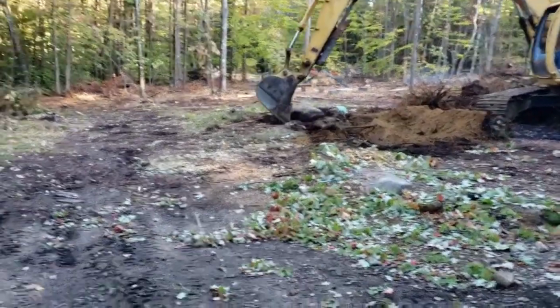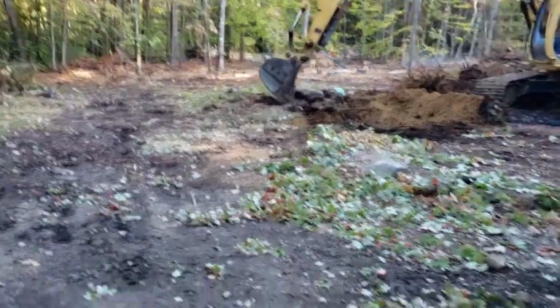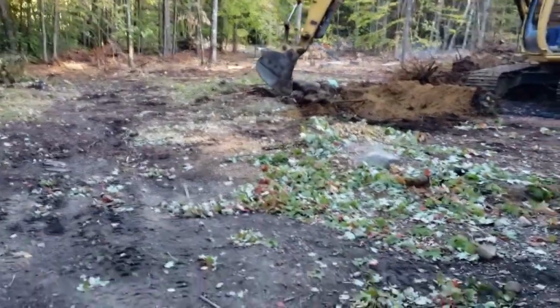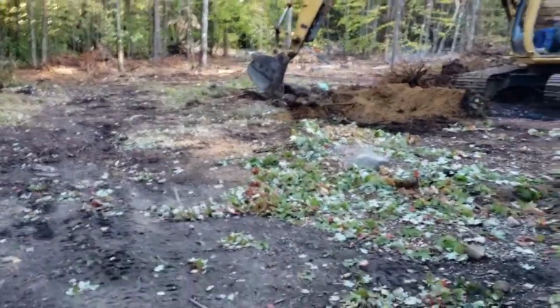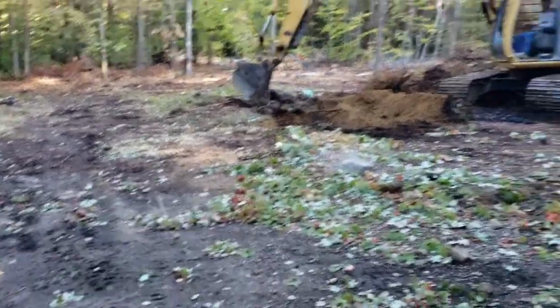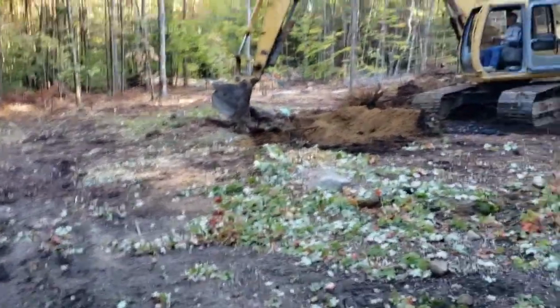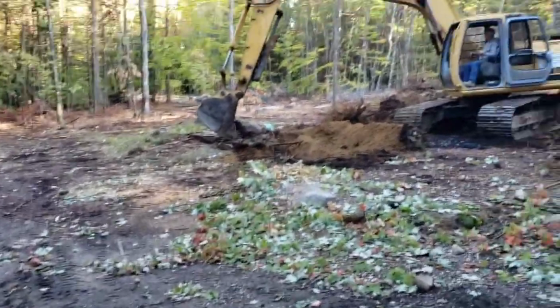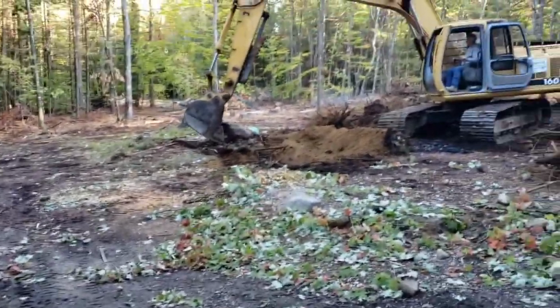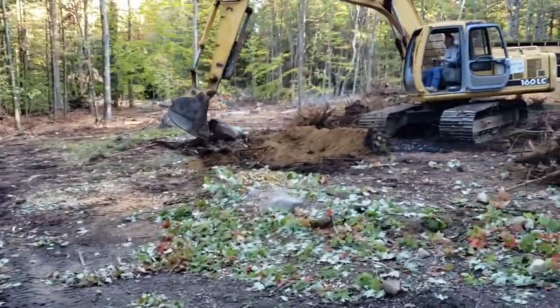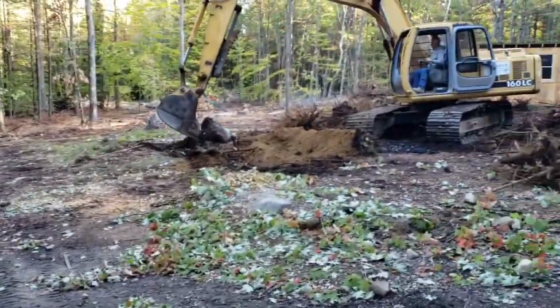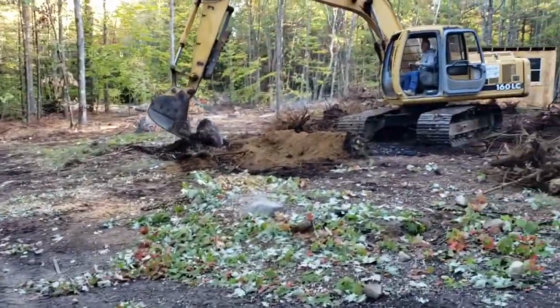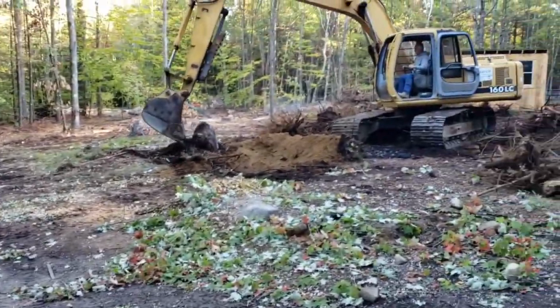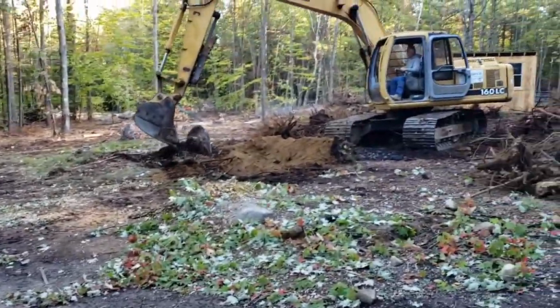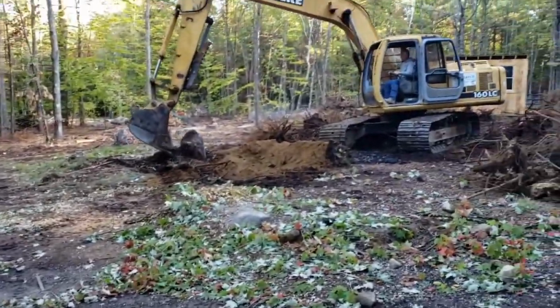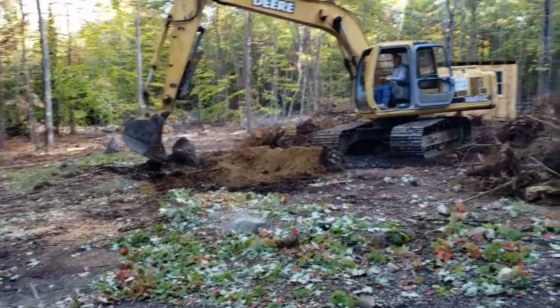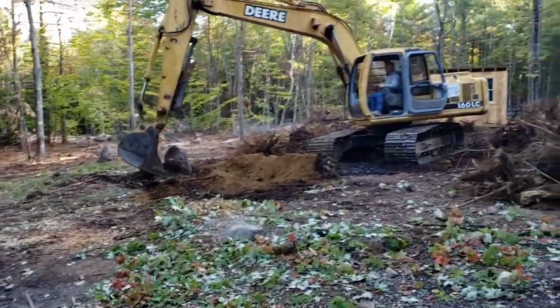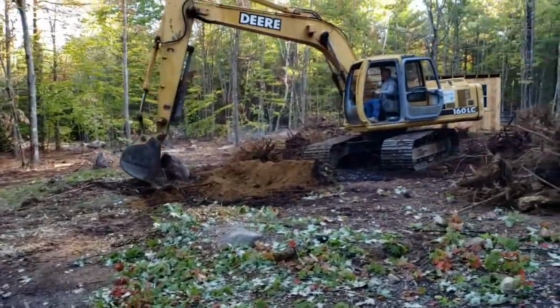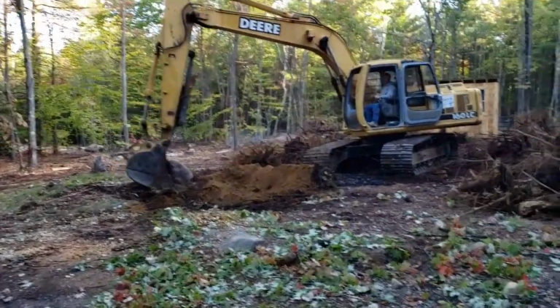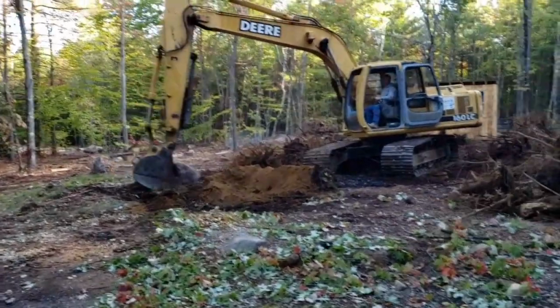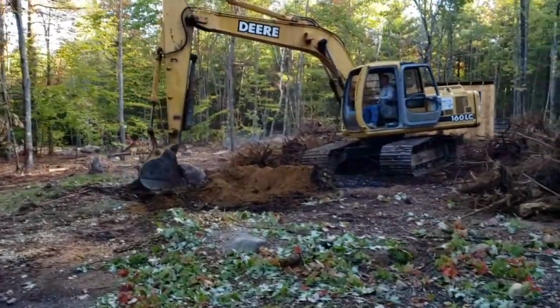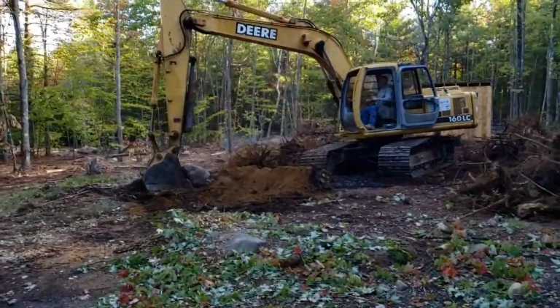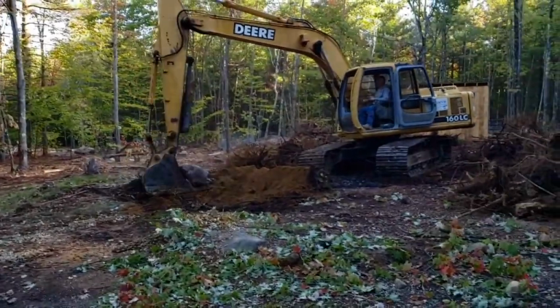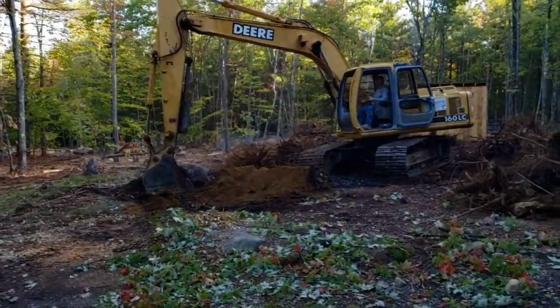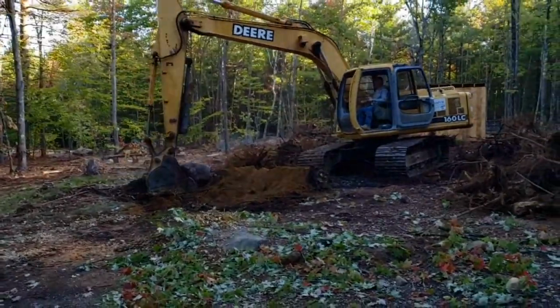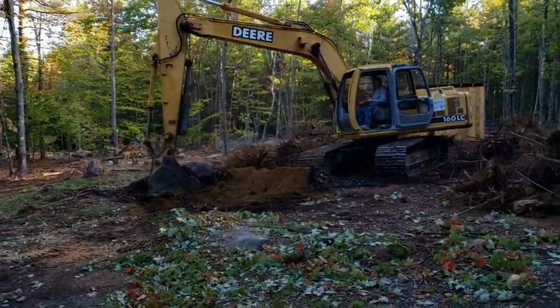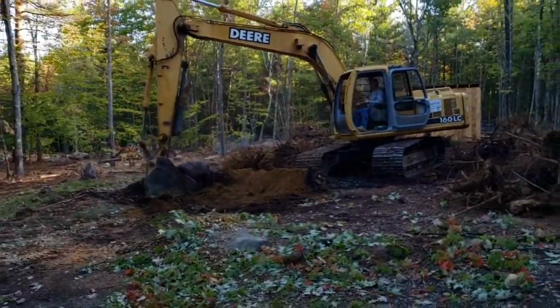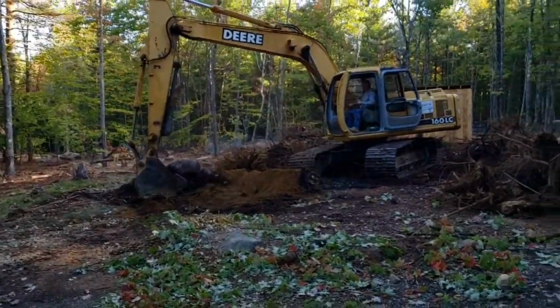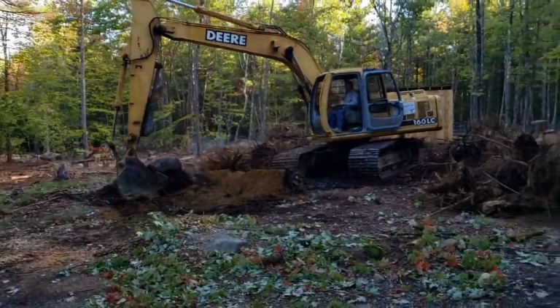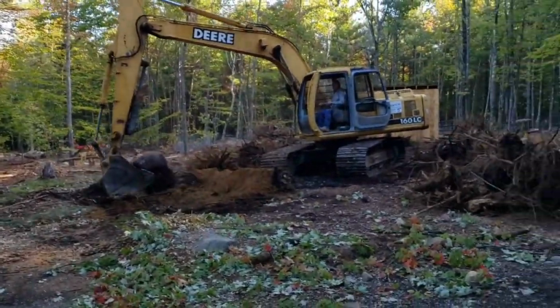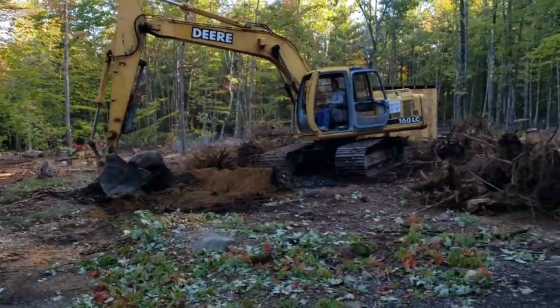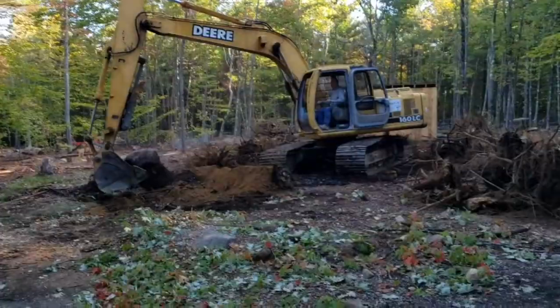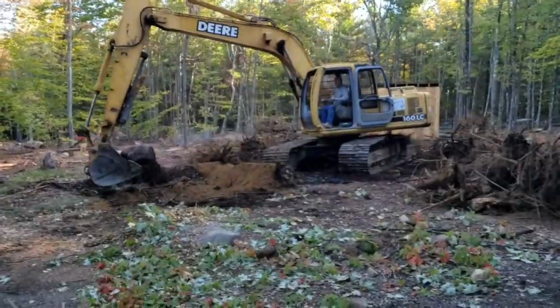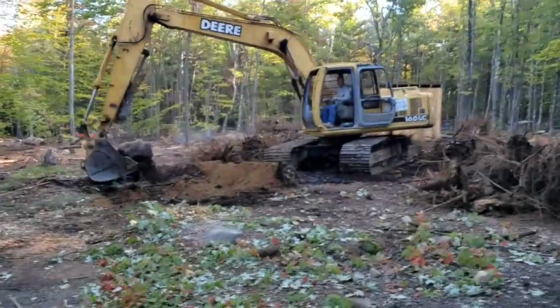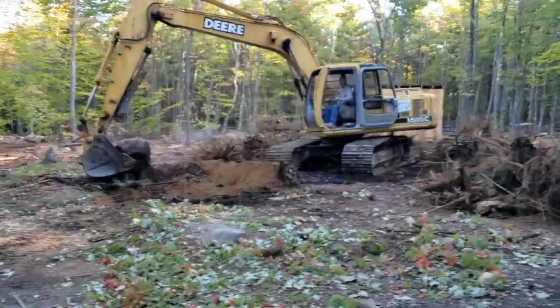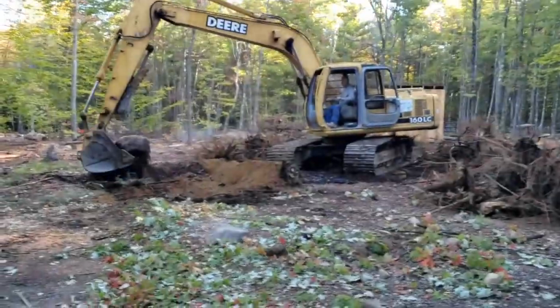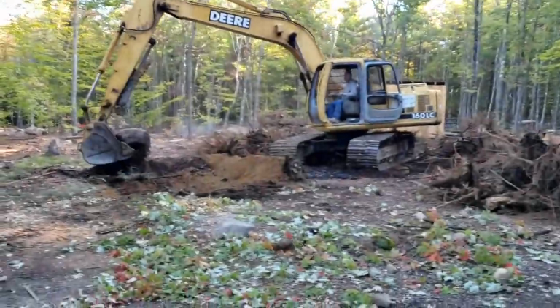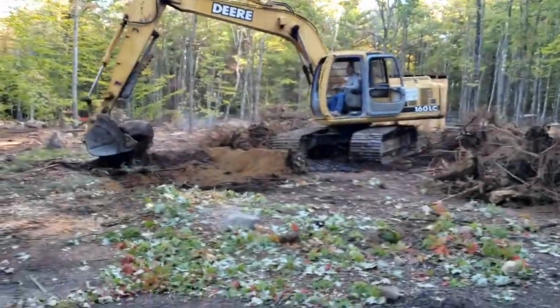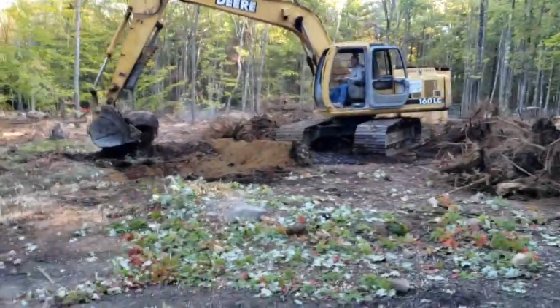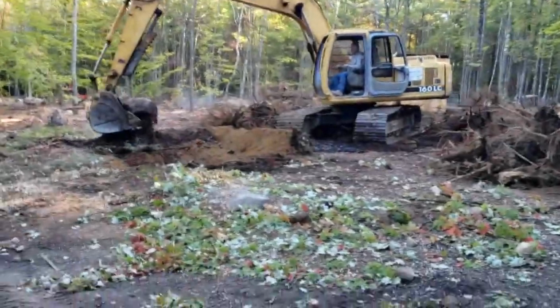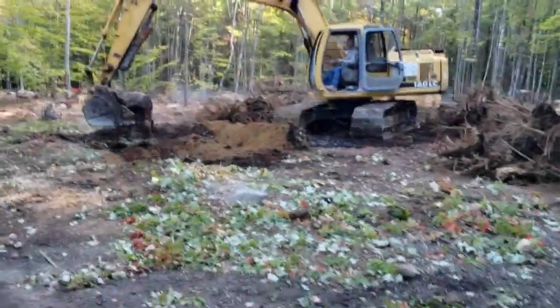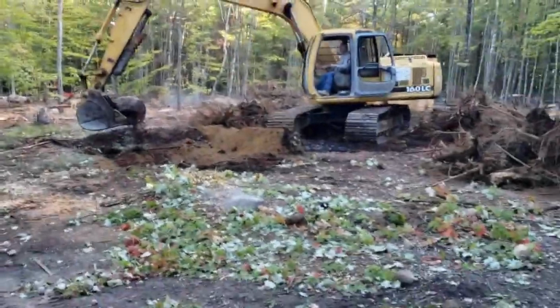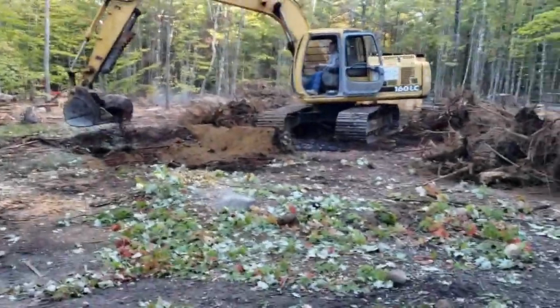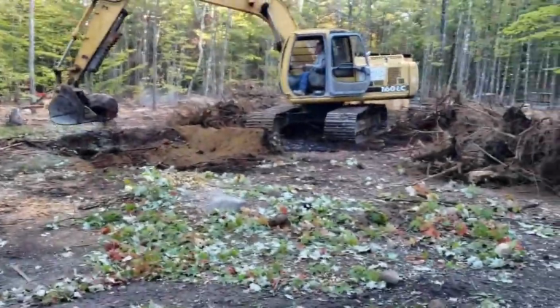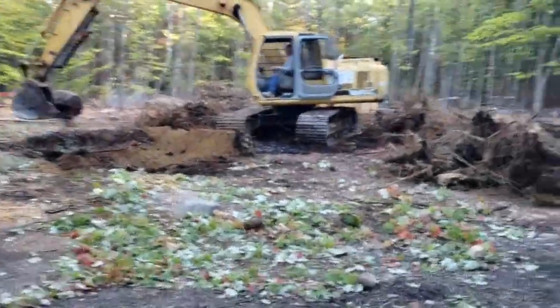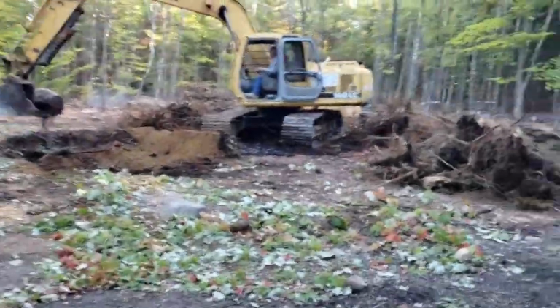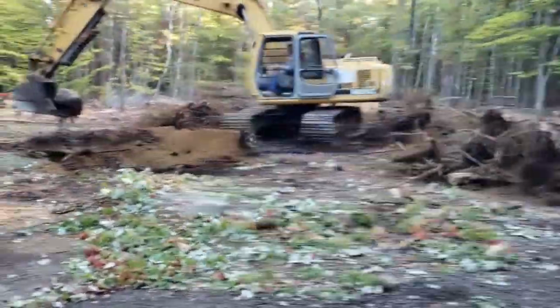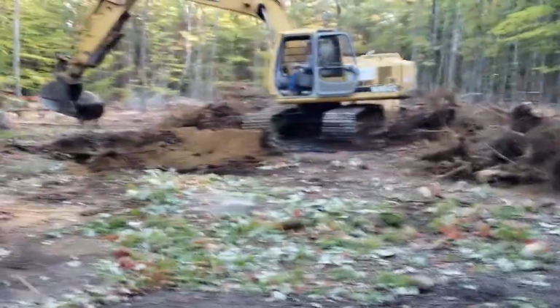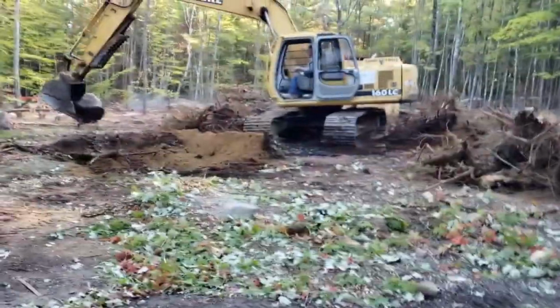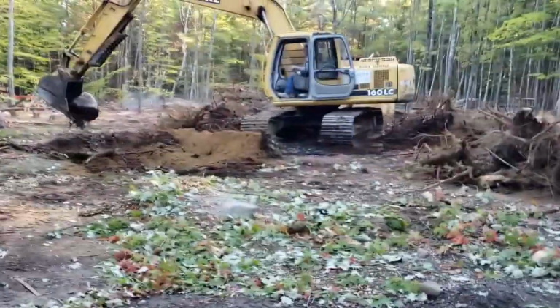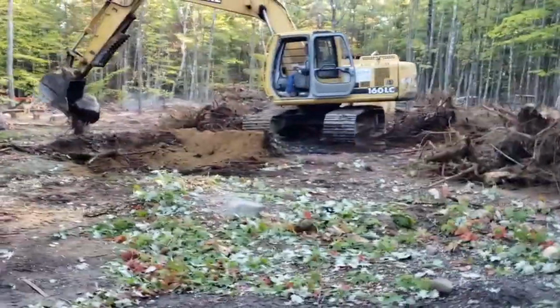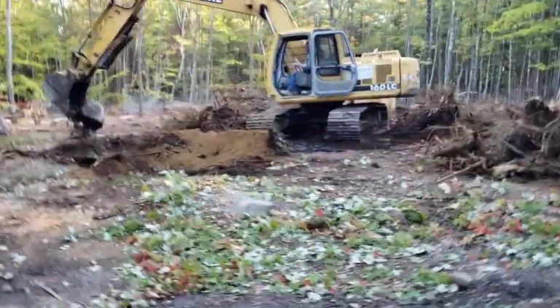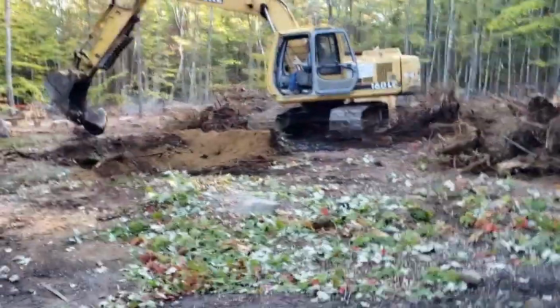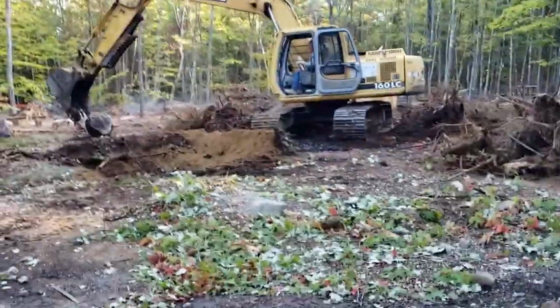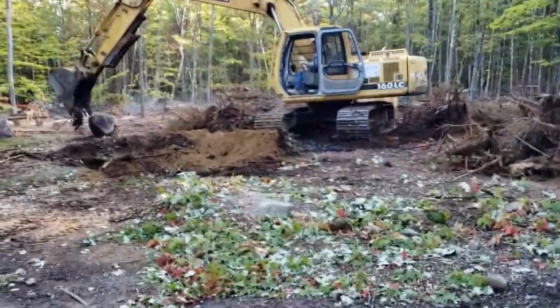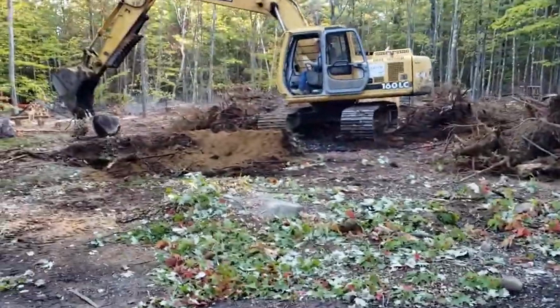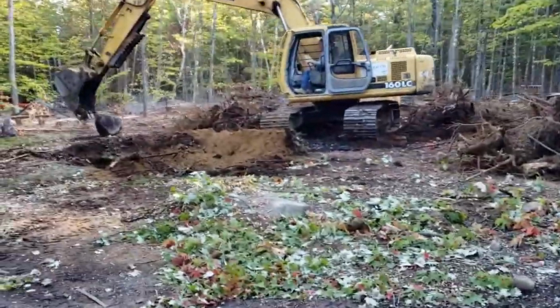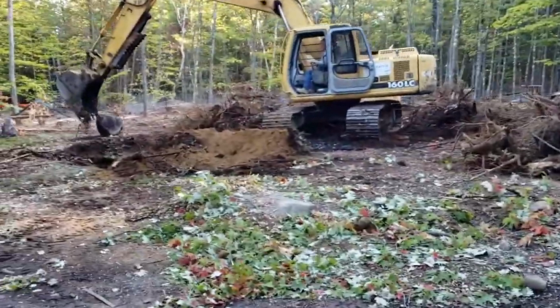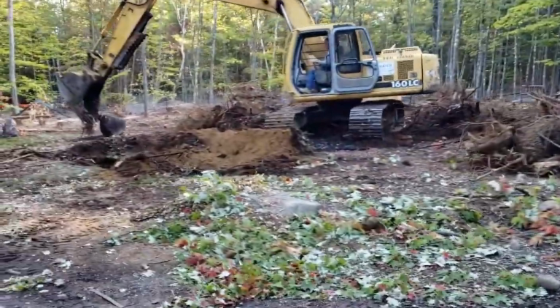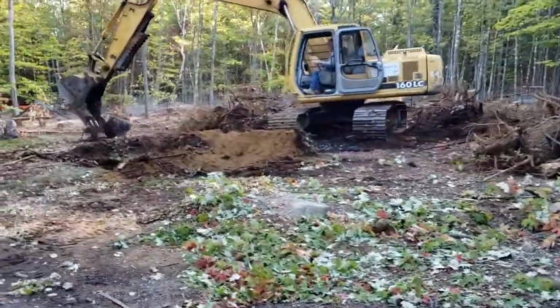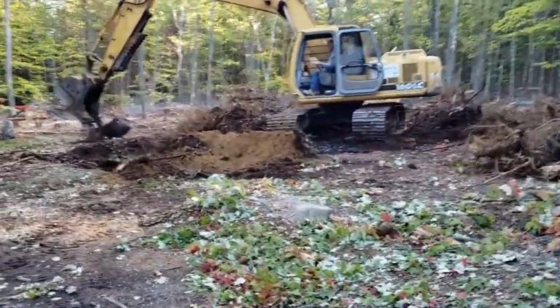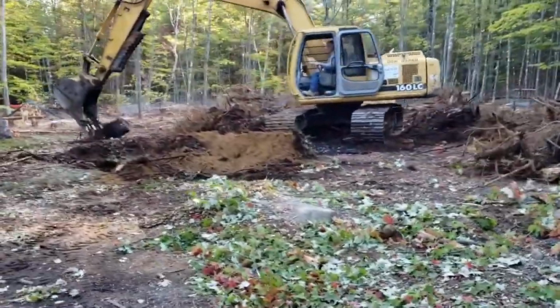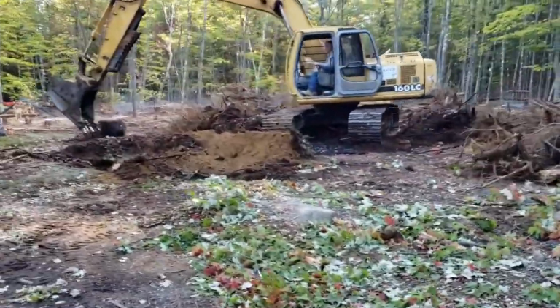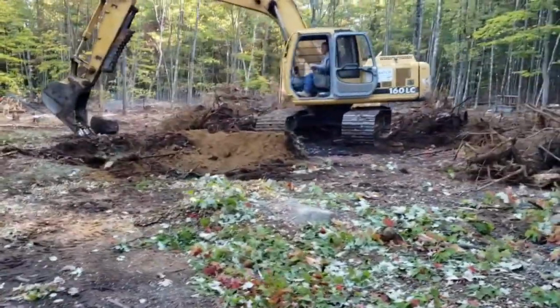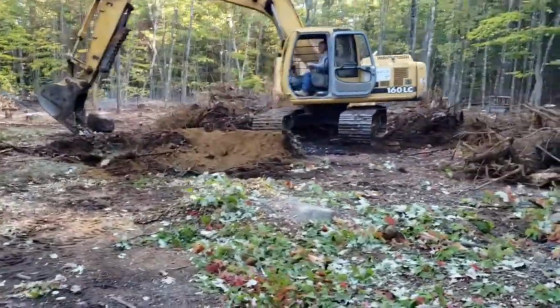I fight with these rocks with my little tractor and I just can't get them. He just scoops. I love it.